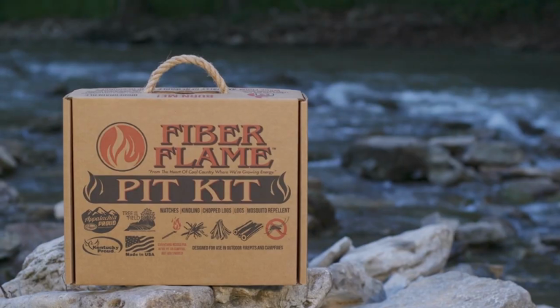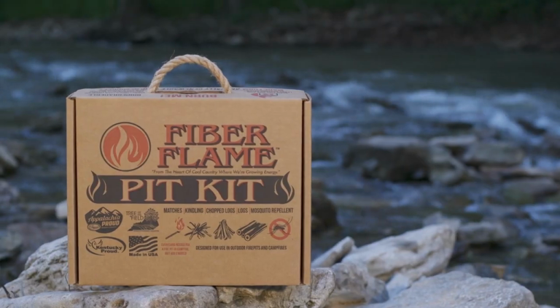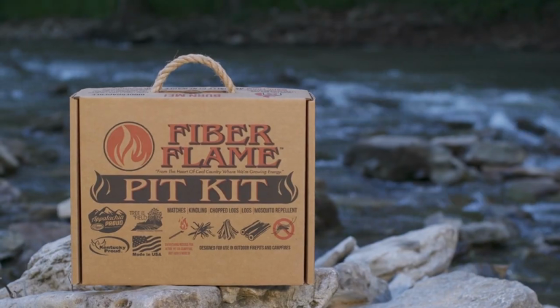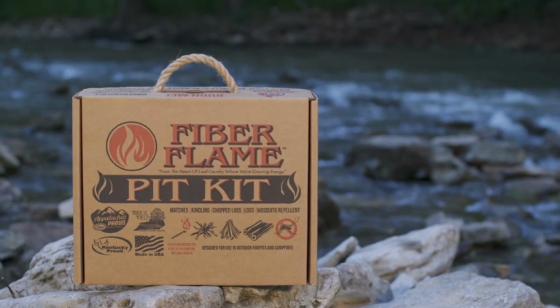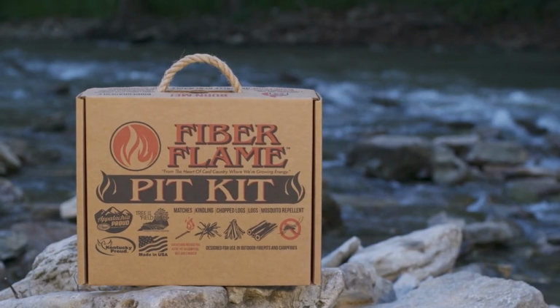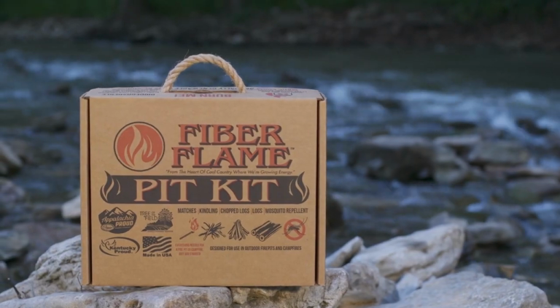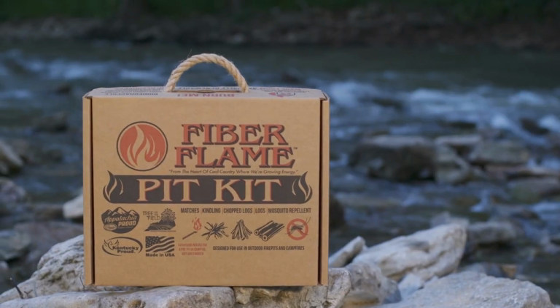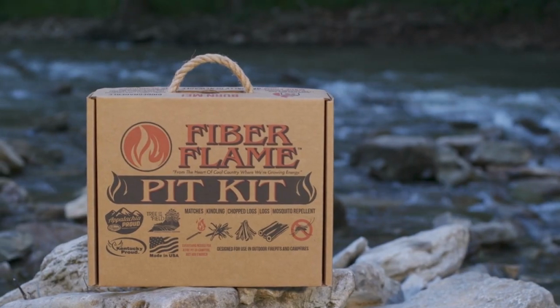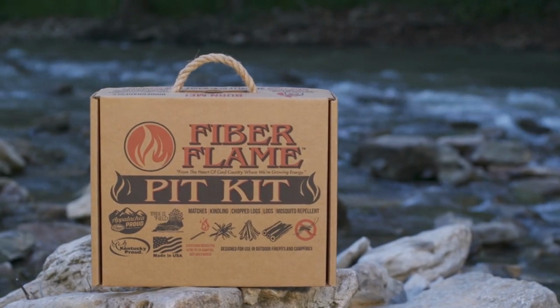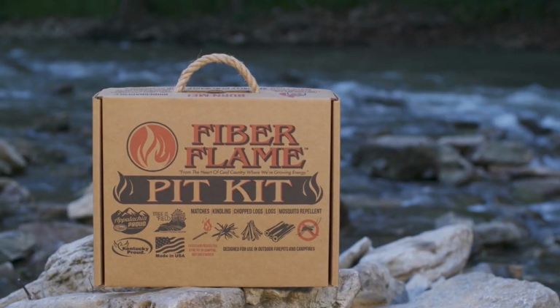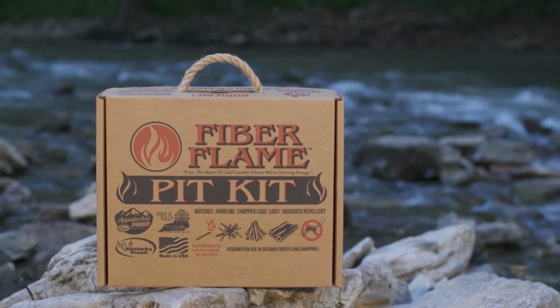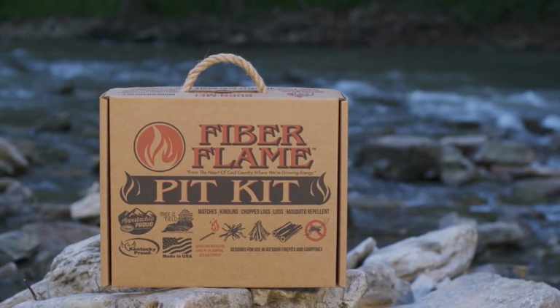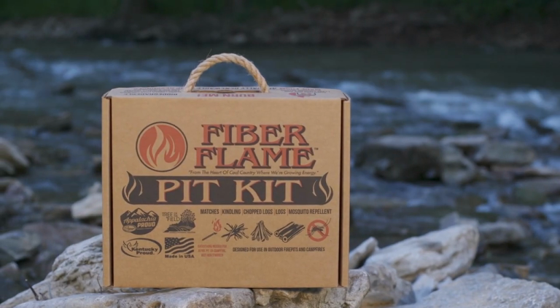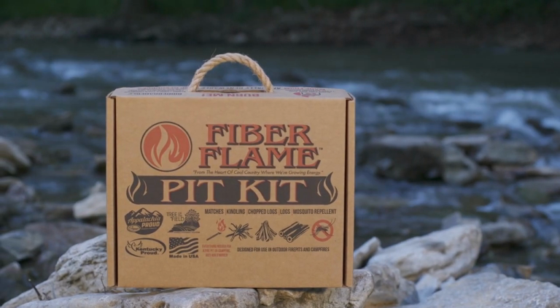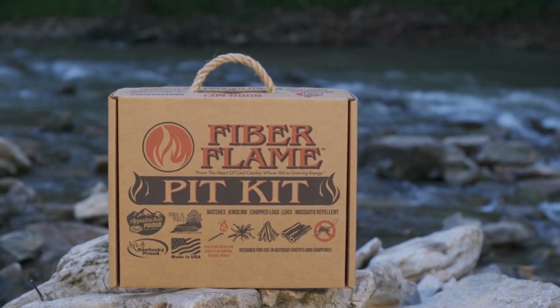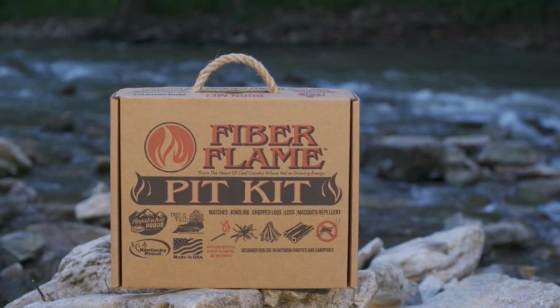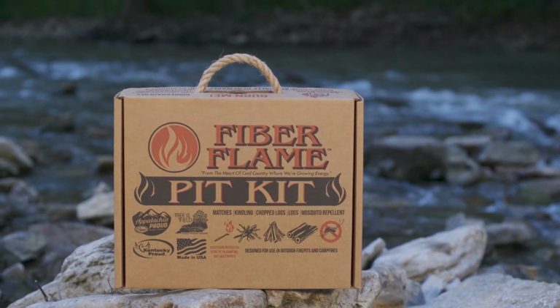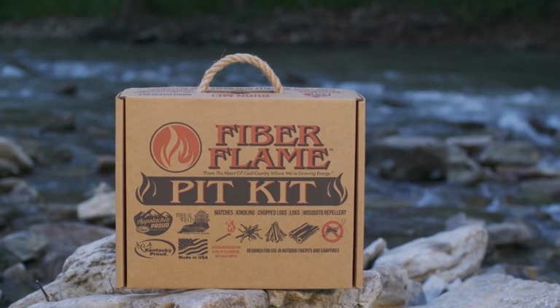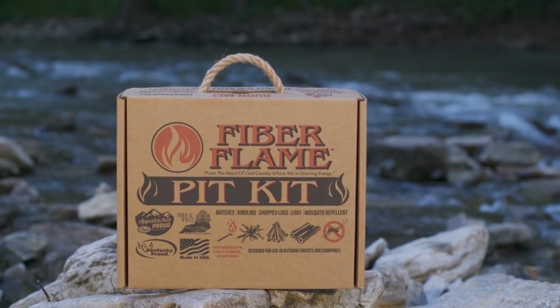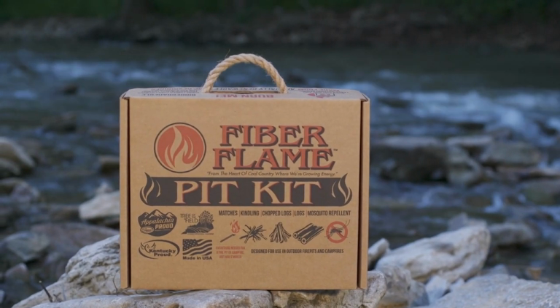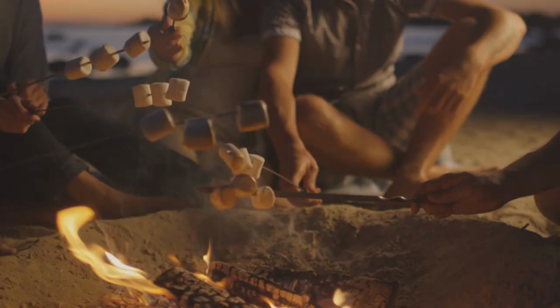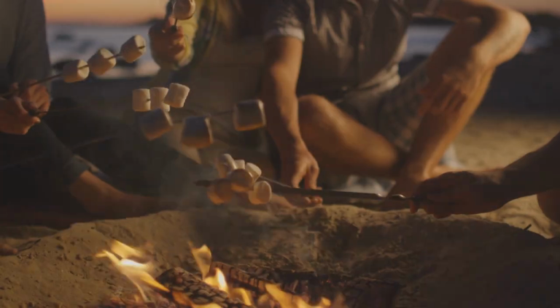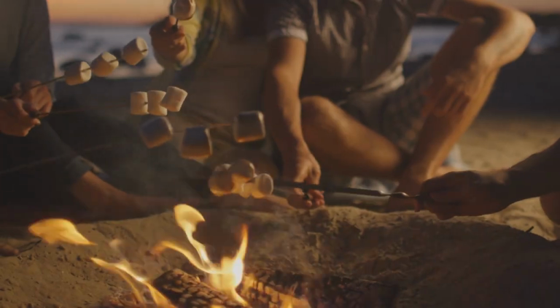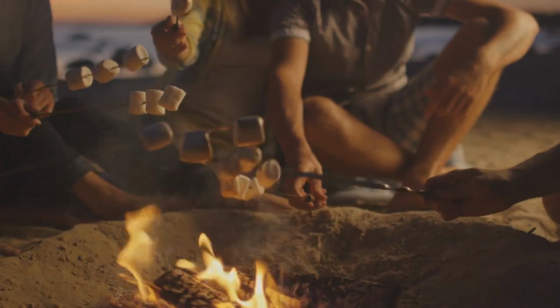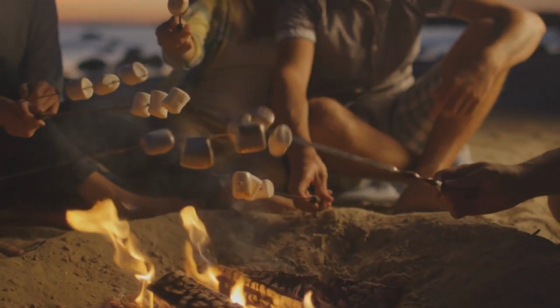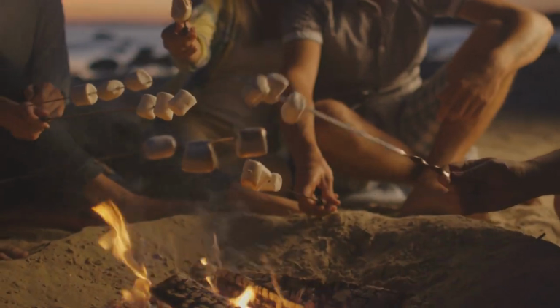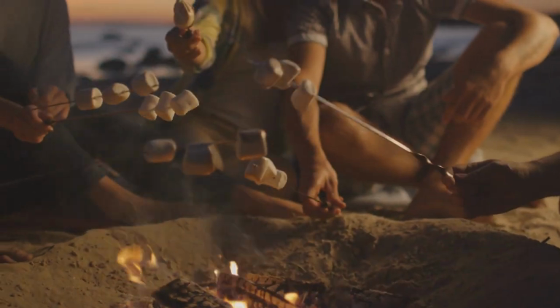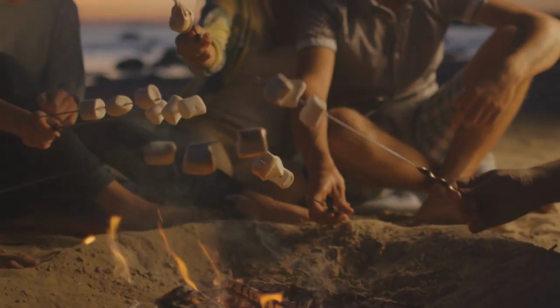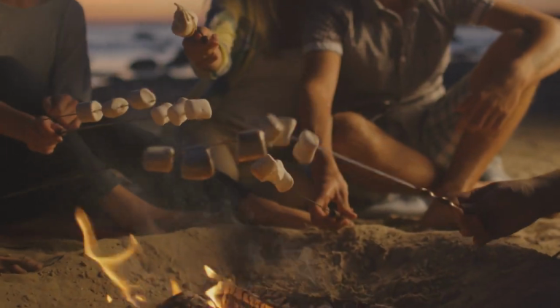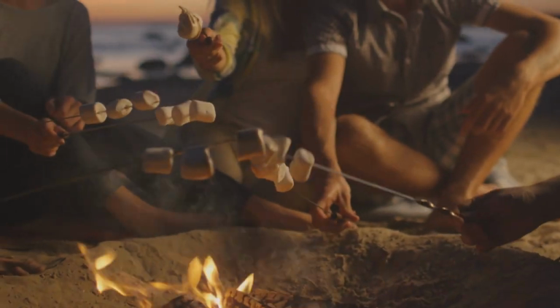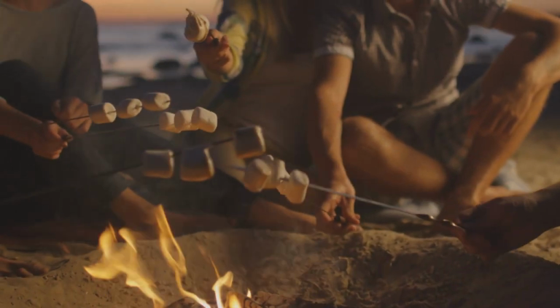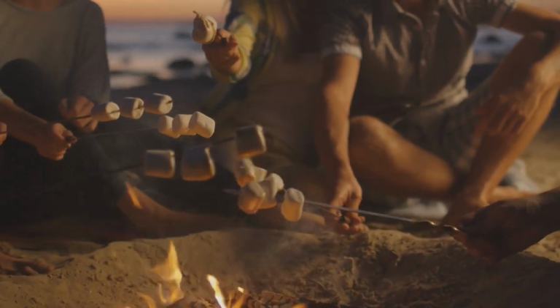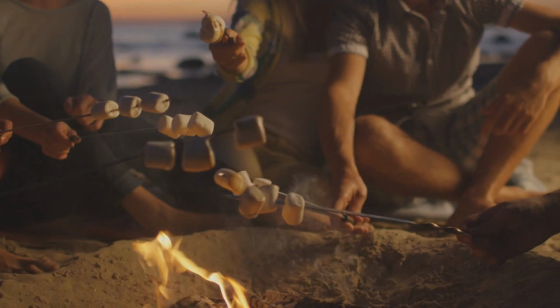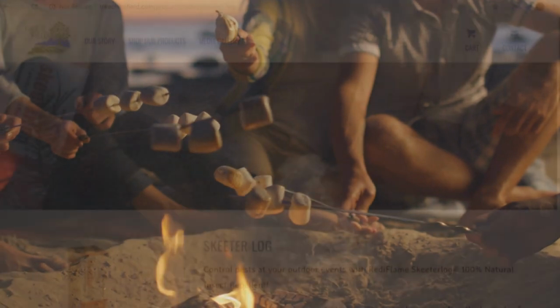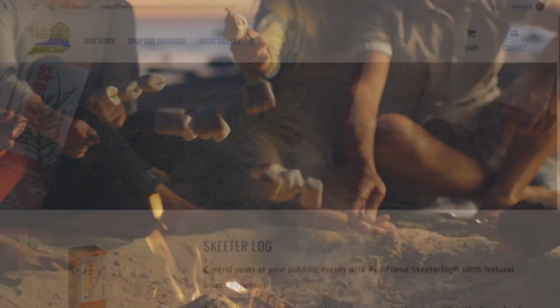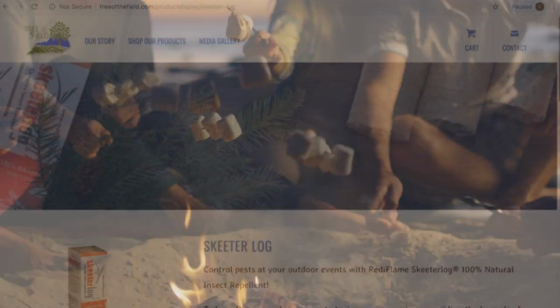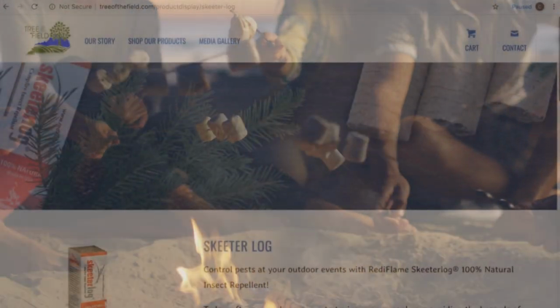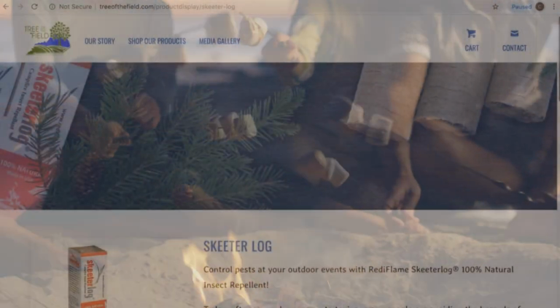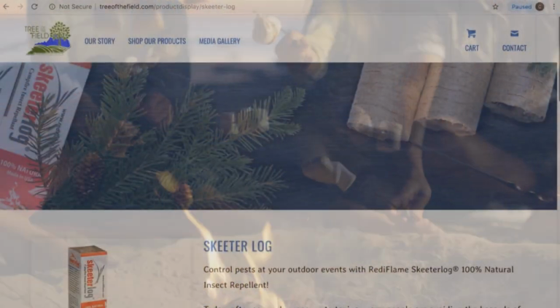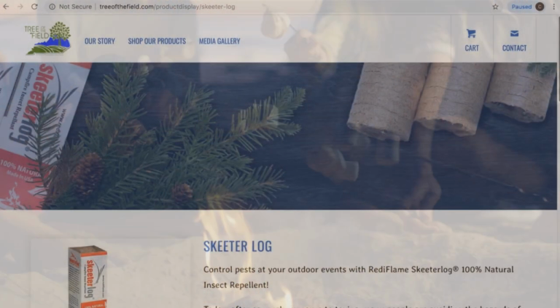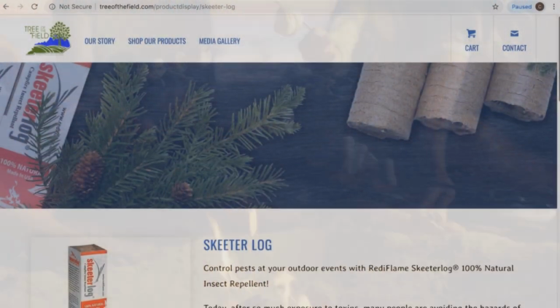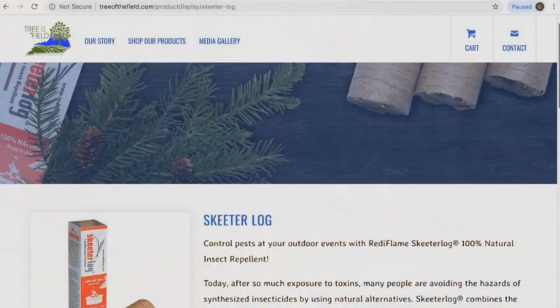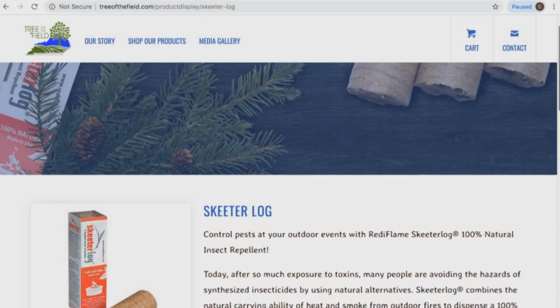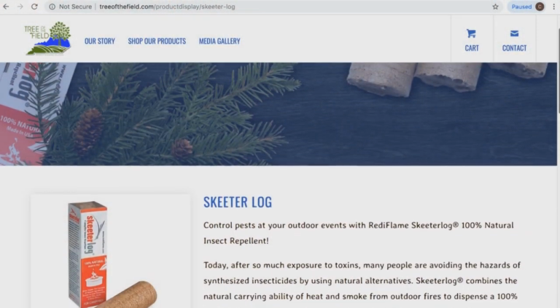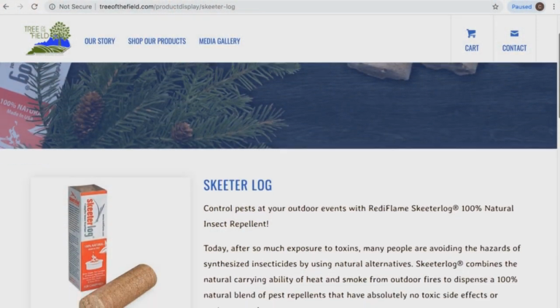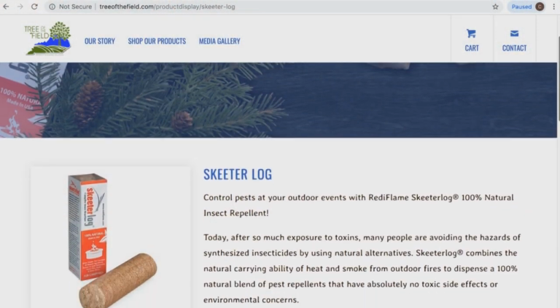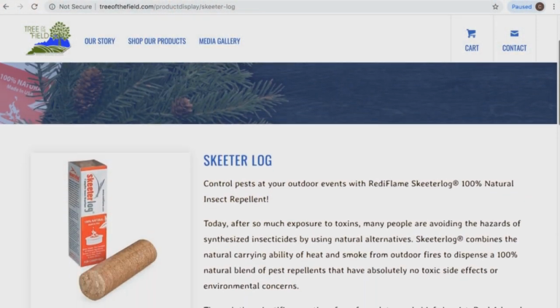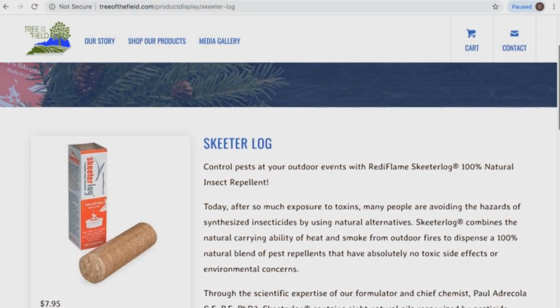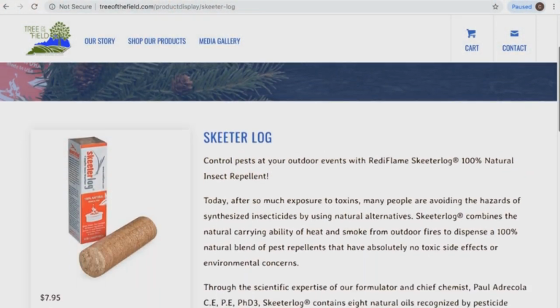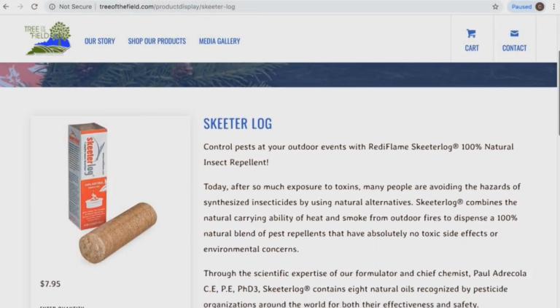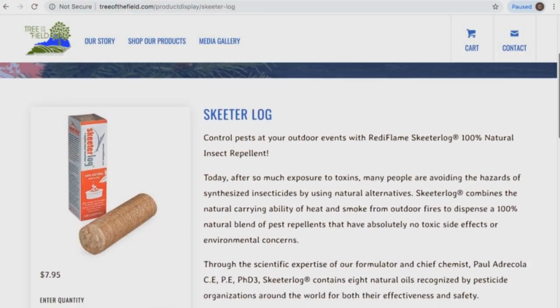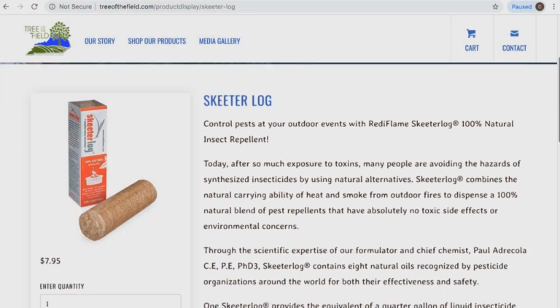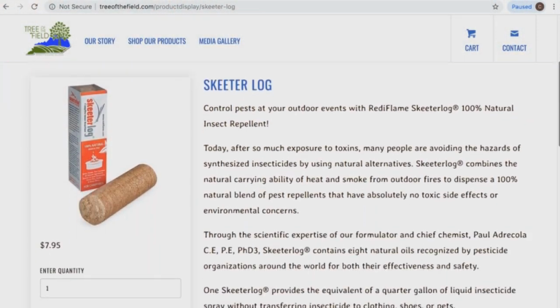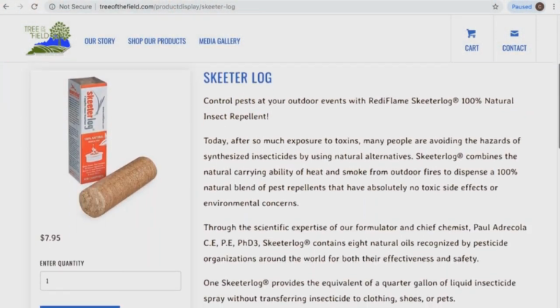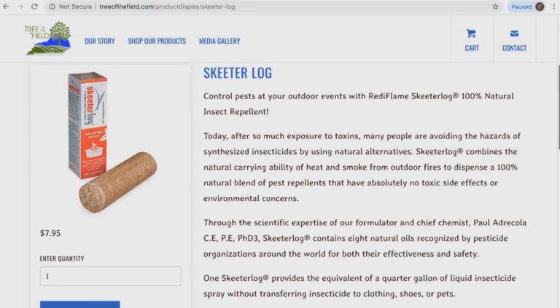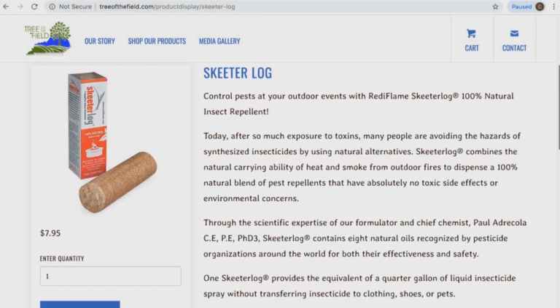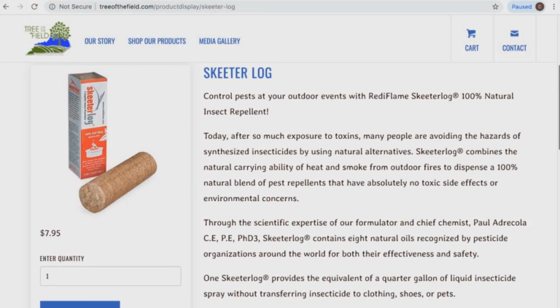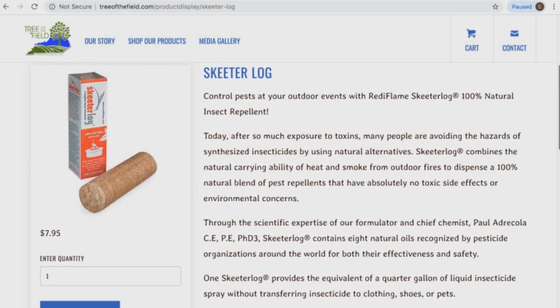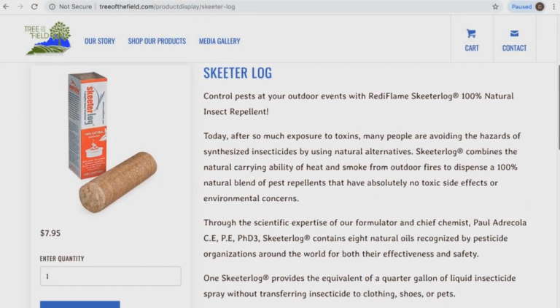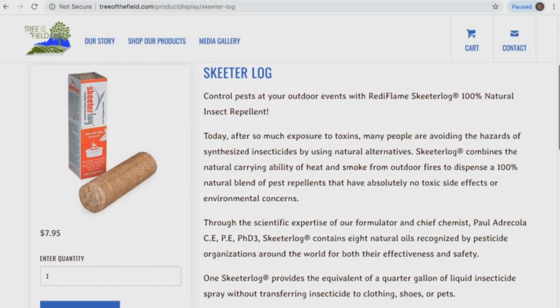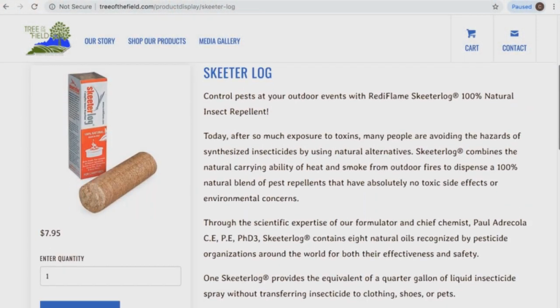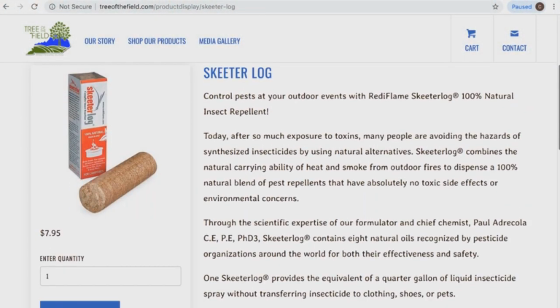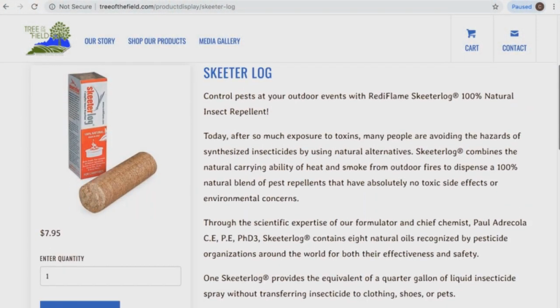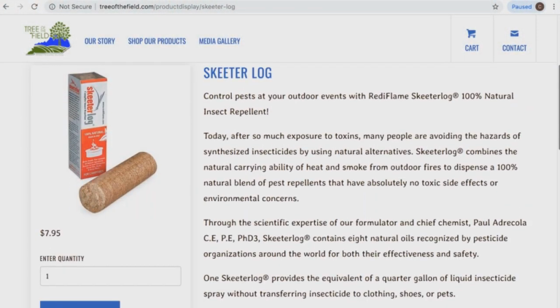Genuinely green fire burning with no chemicals that meet real human needs. Our flagship product, the skeeter log, has been on the market more than seven years.